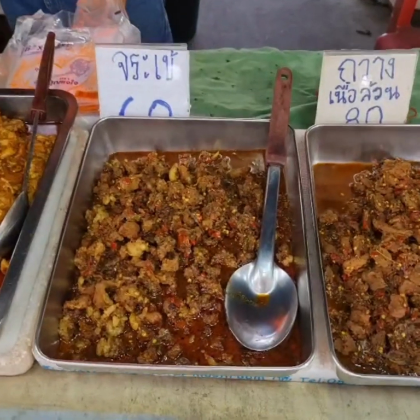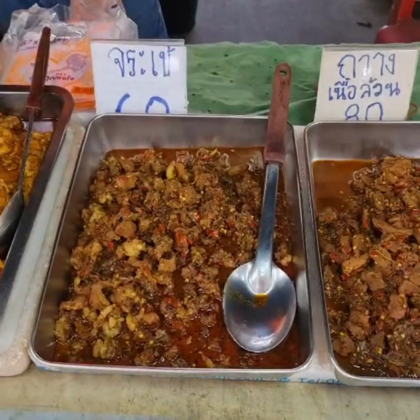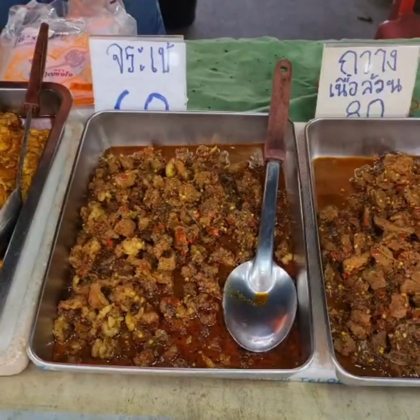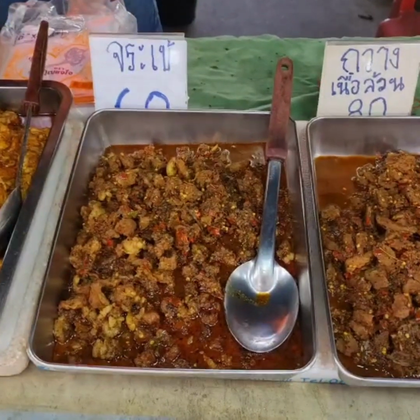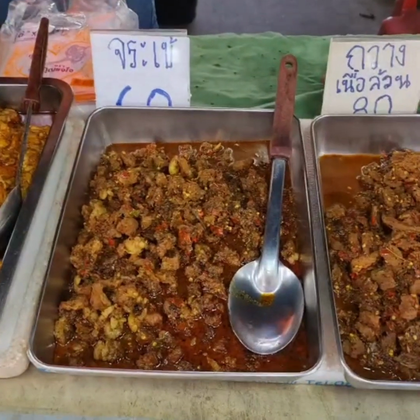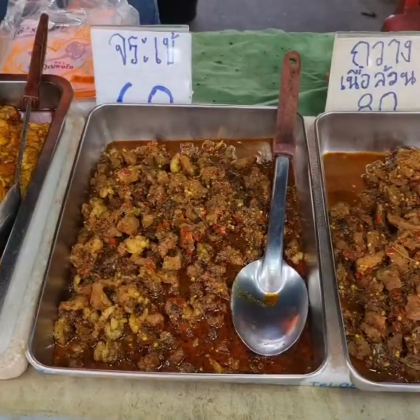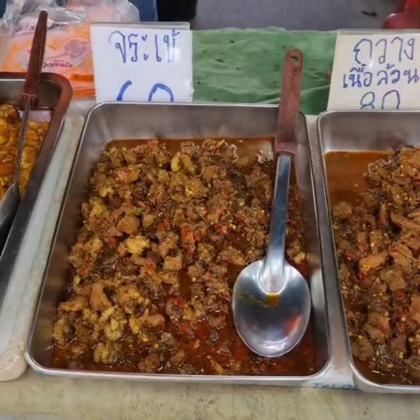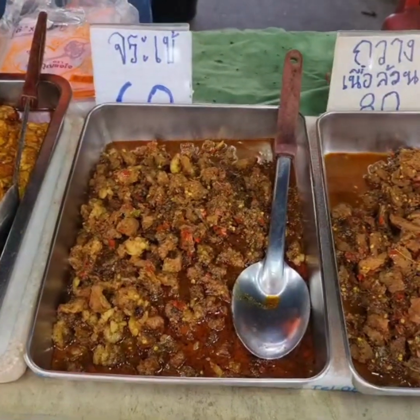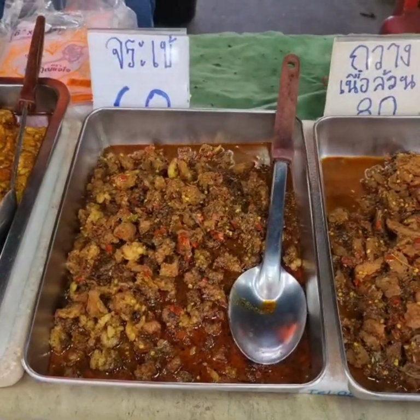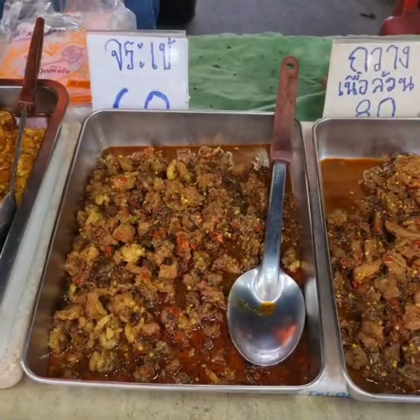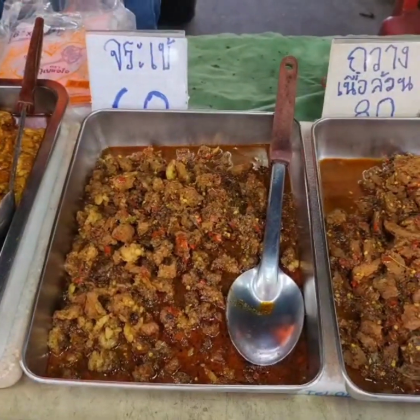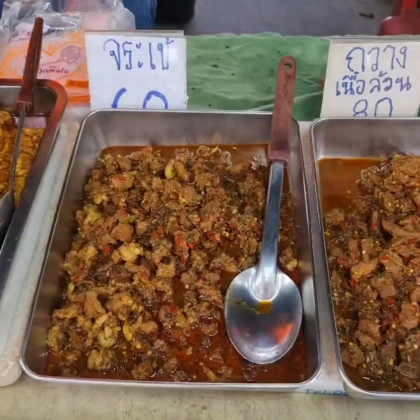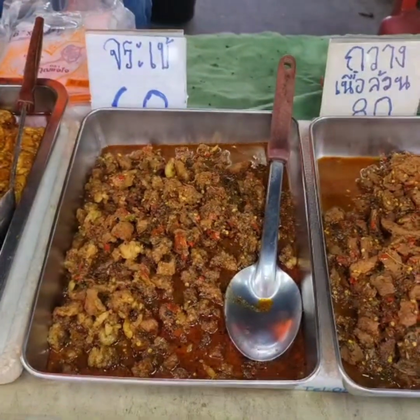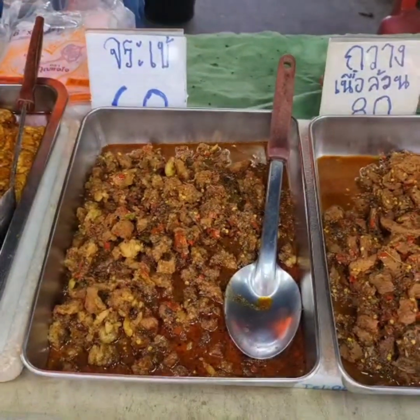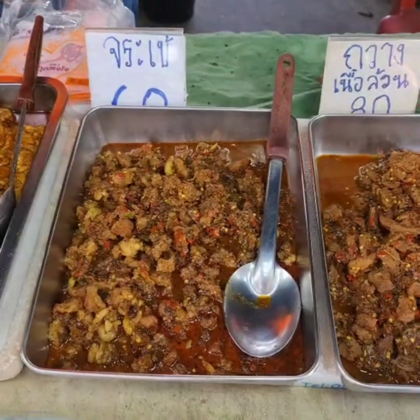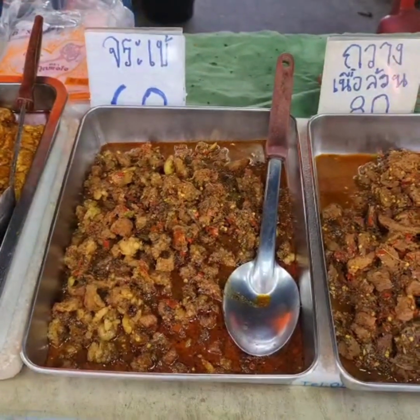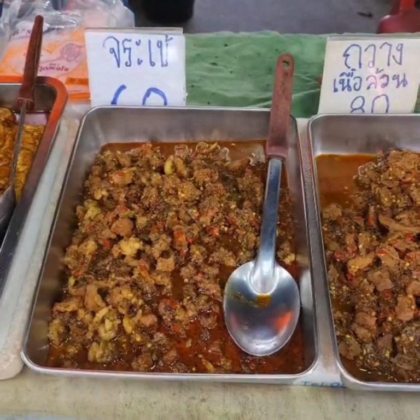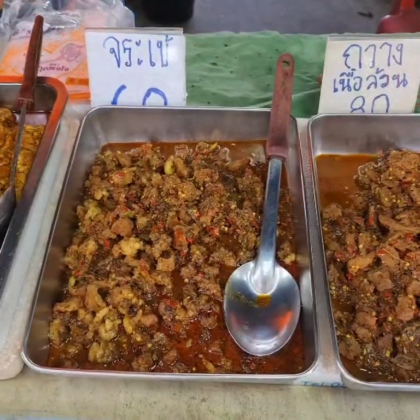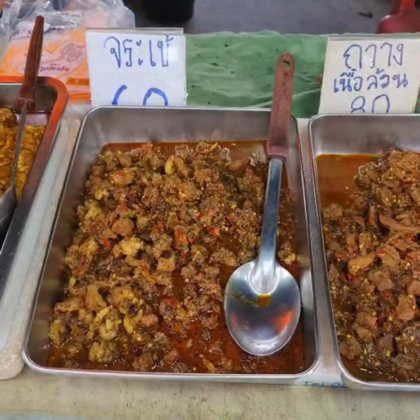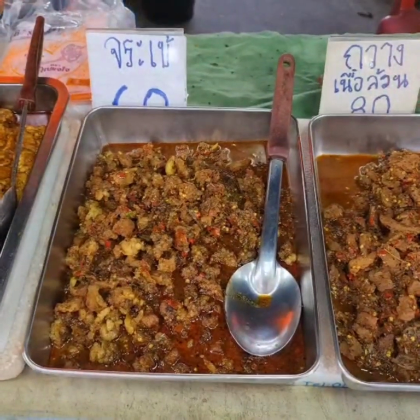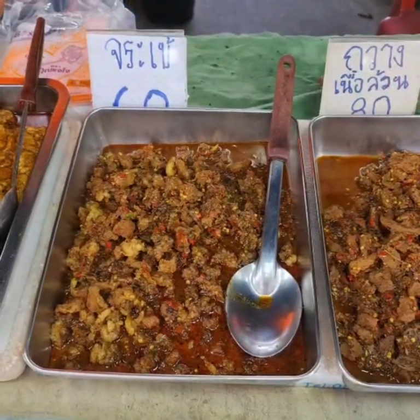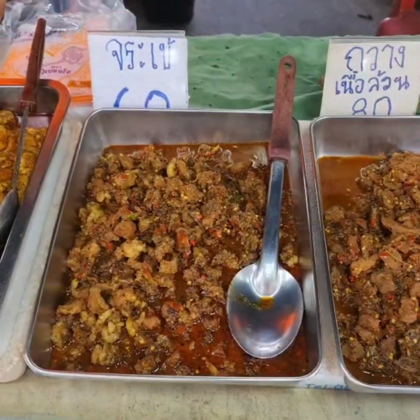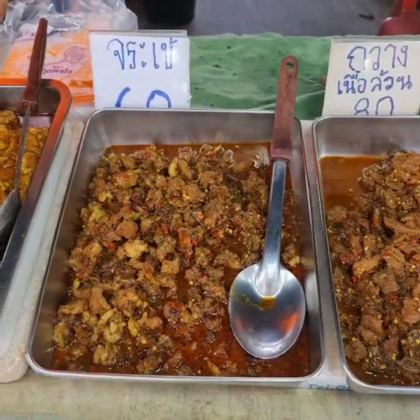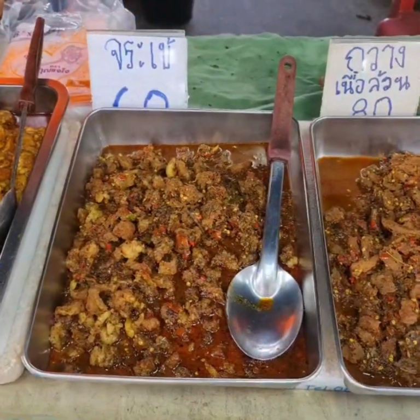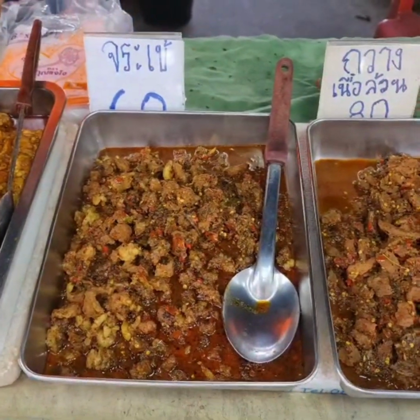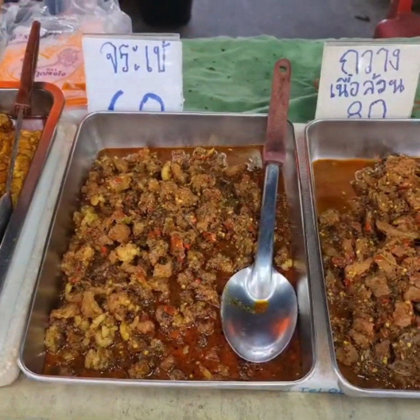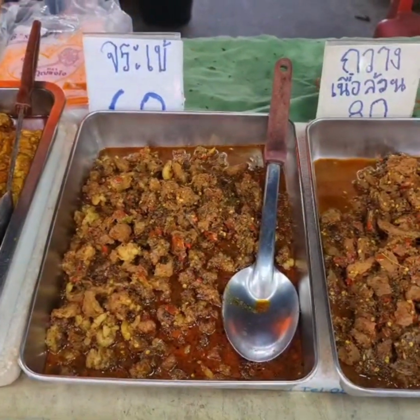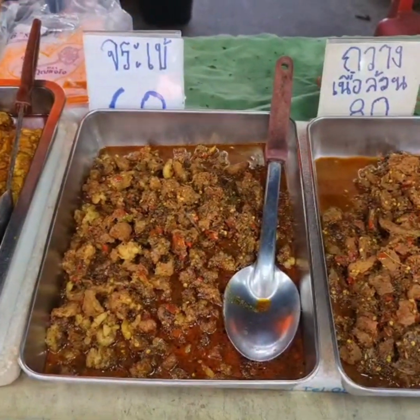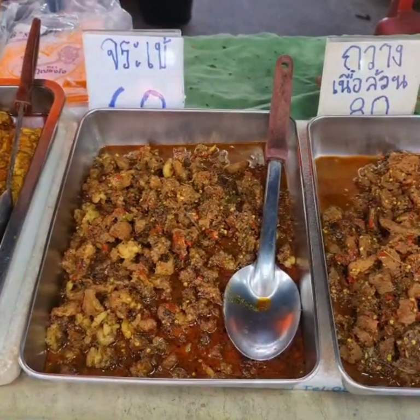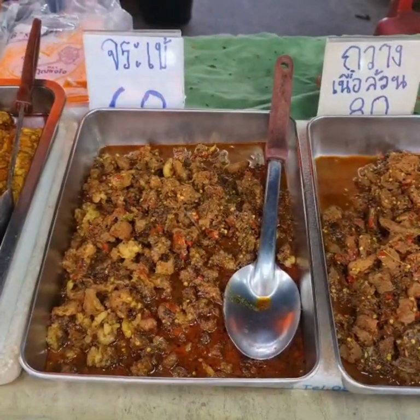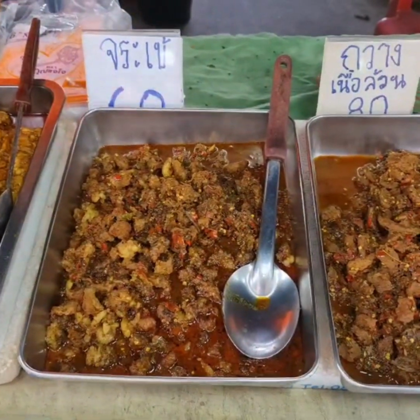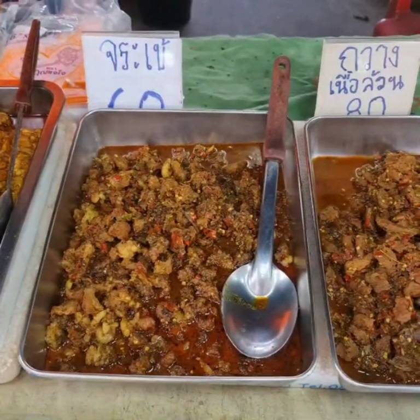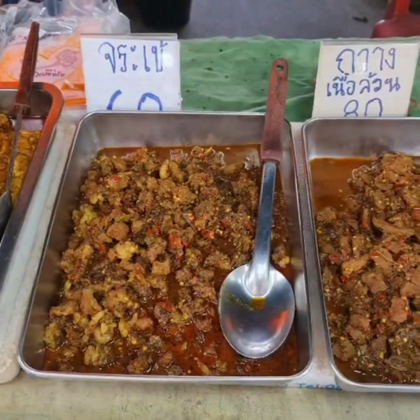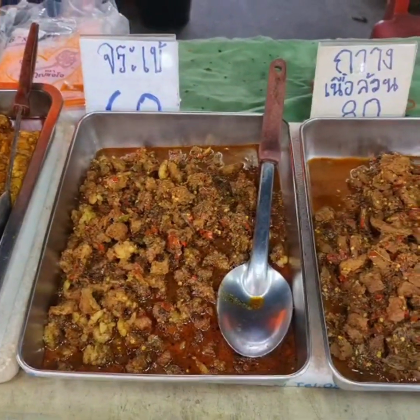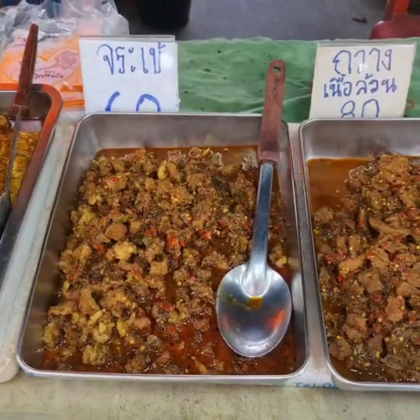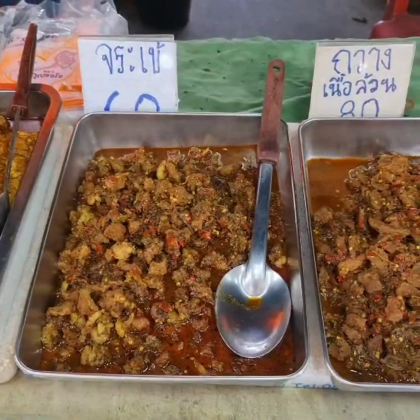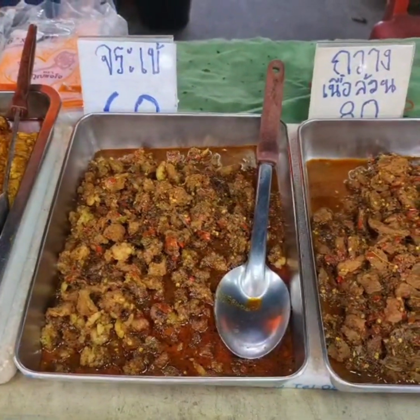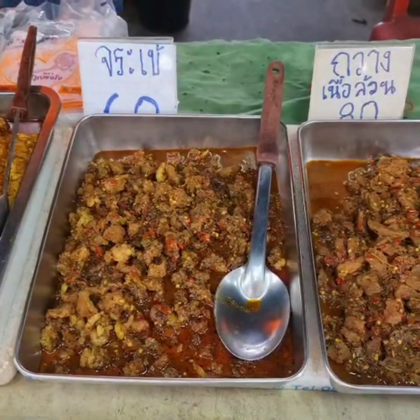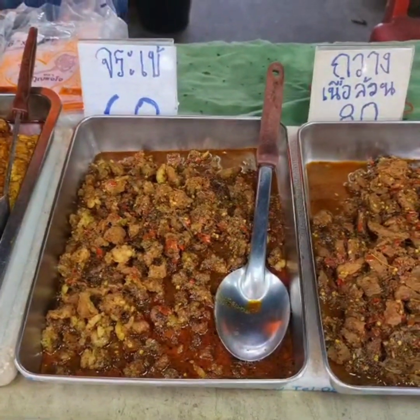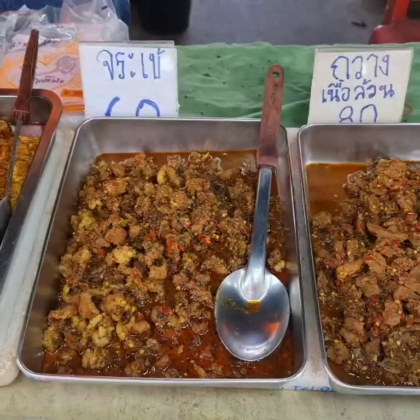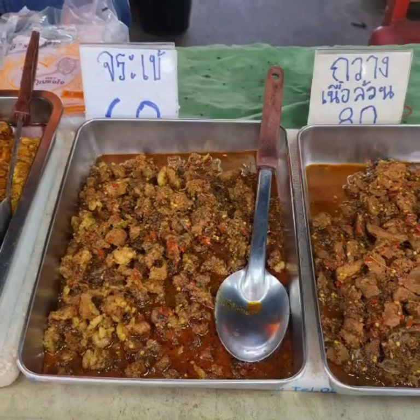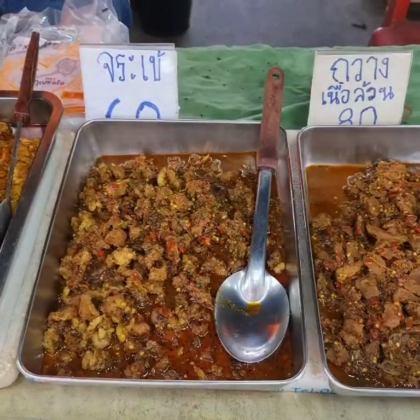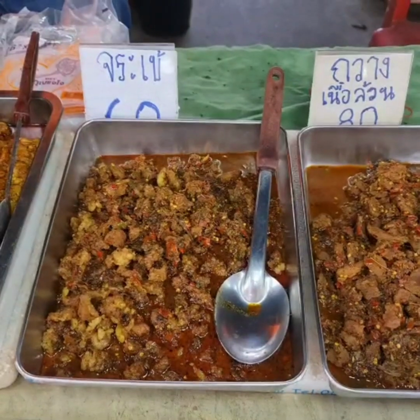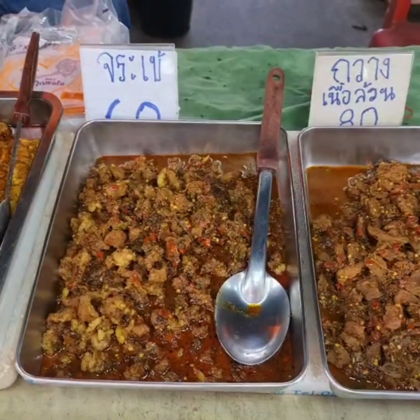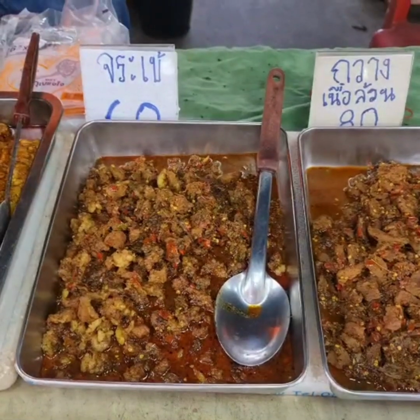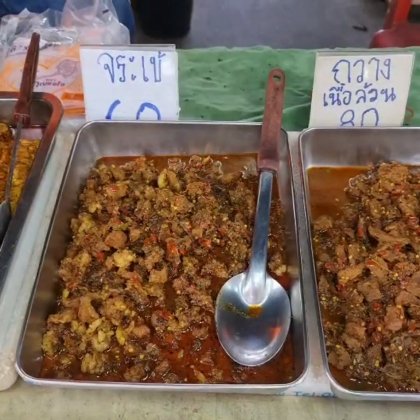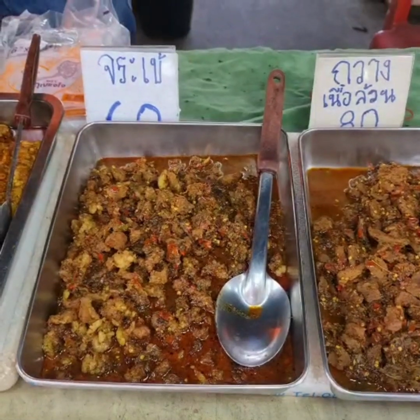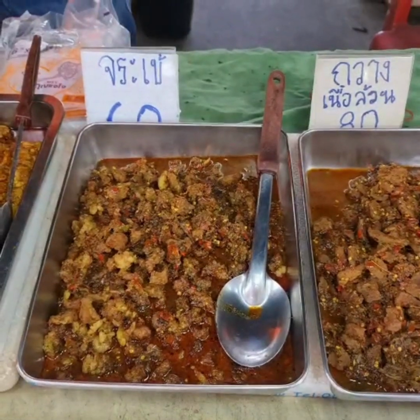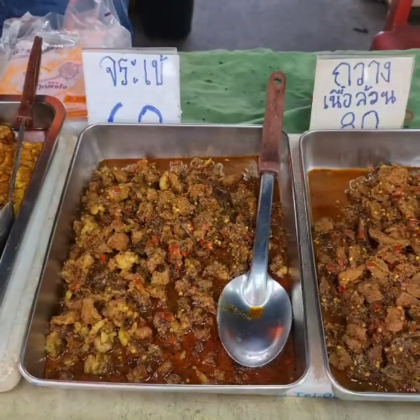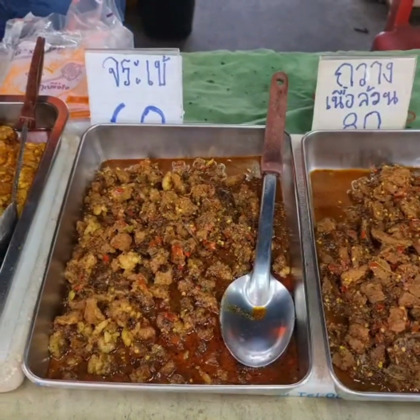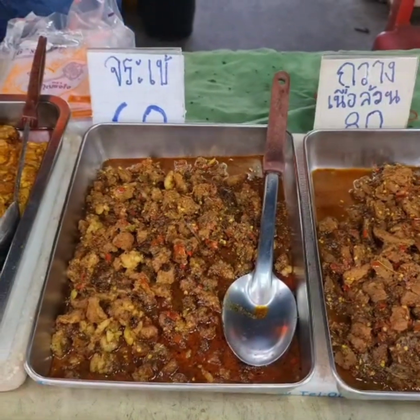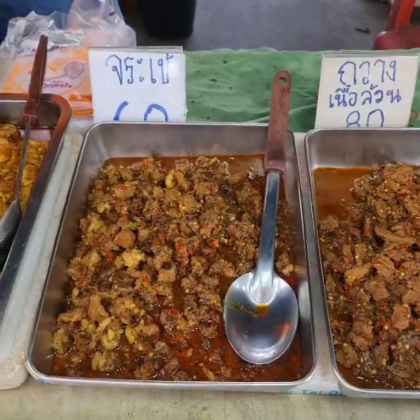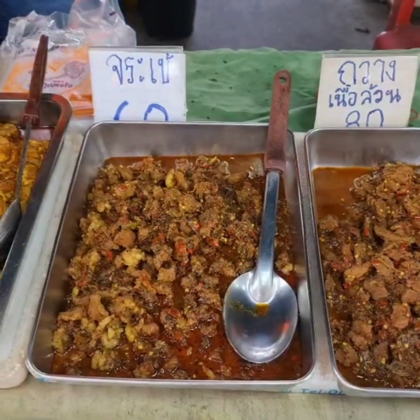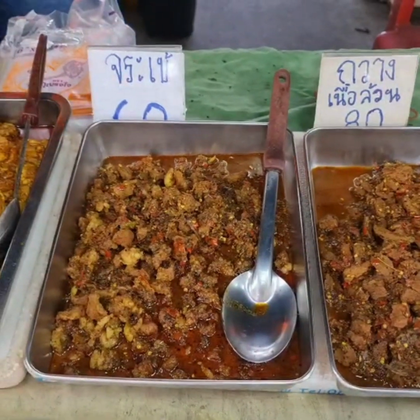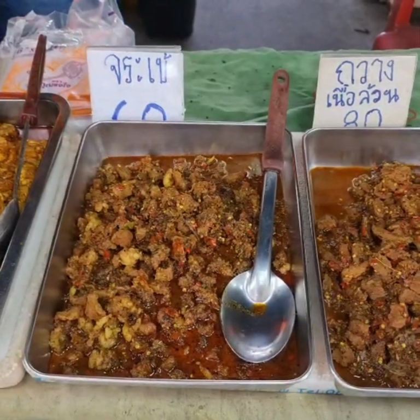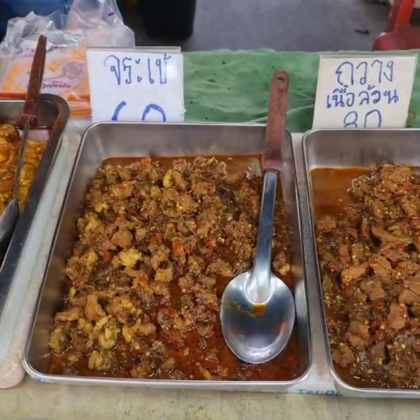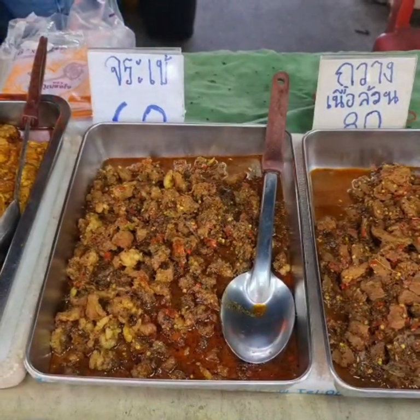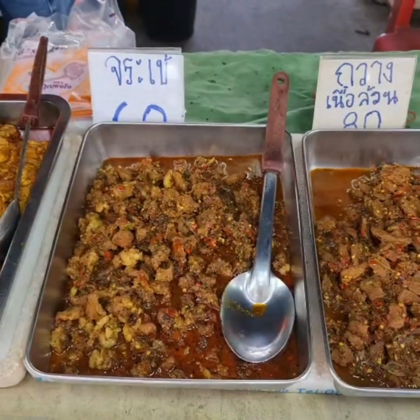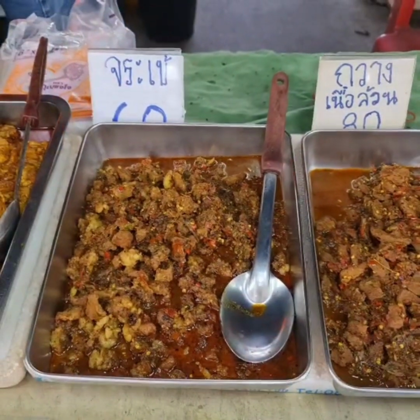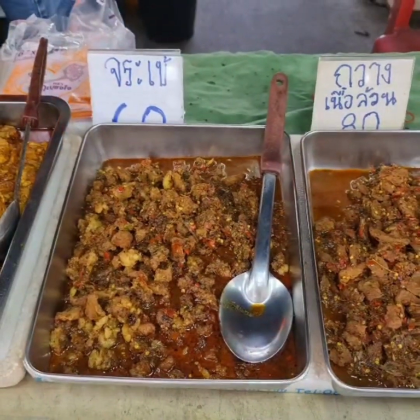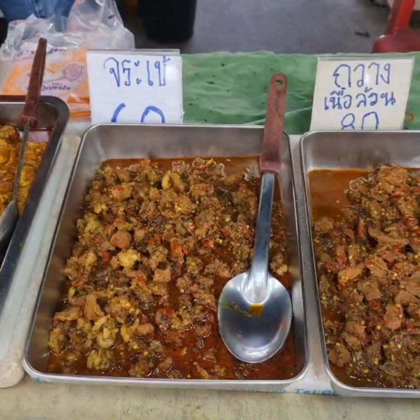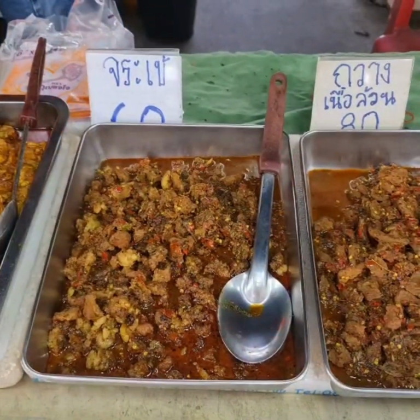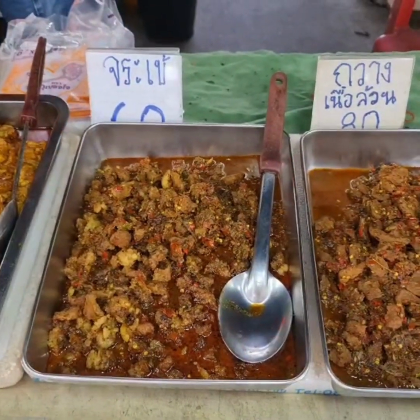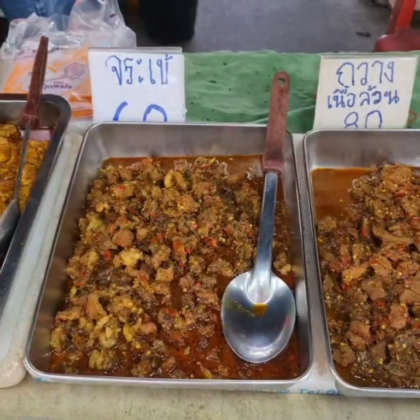This is interesting. I haven't seen this — maybe I have, but without Rek I didn't realize. This is Crocodile.